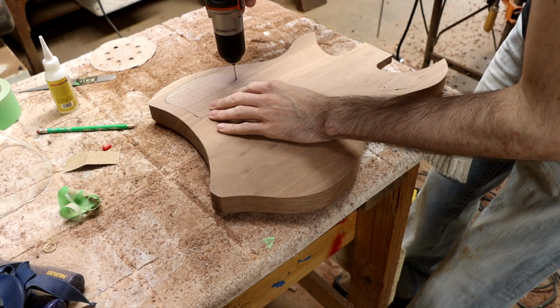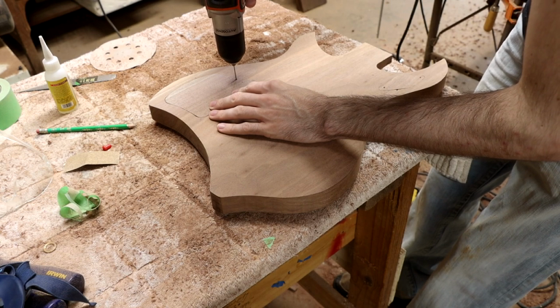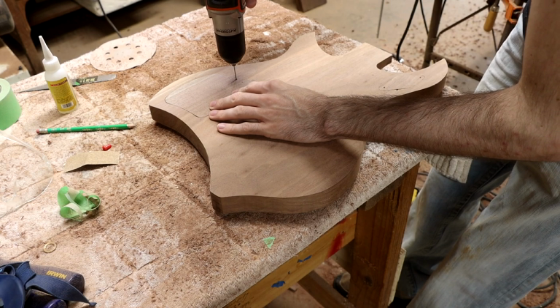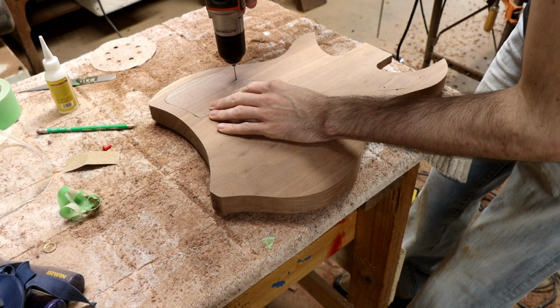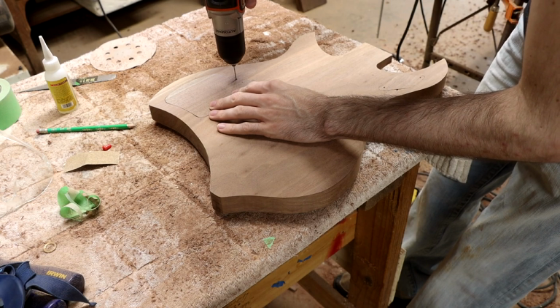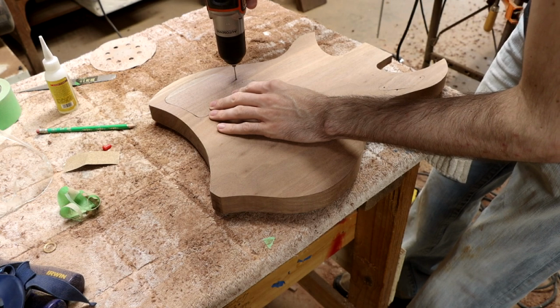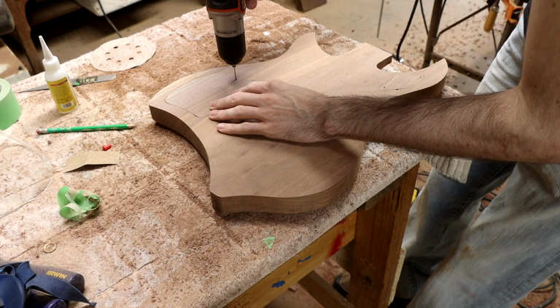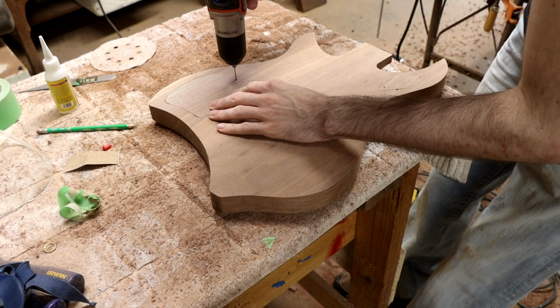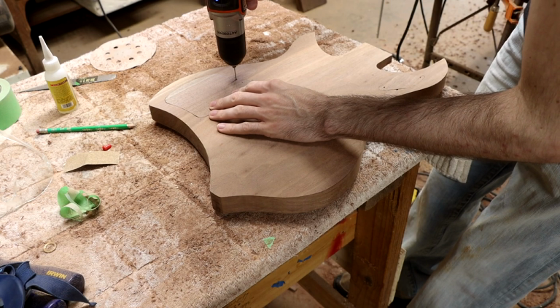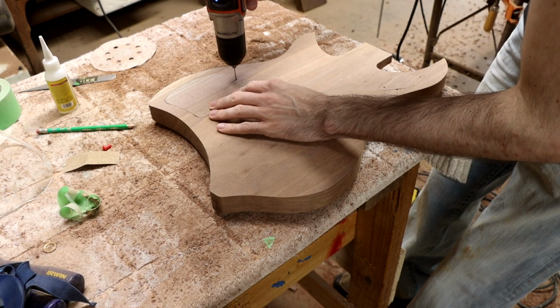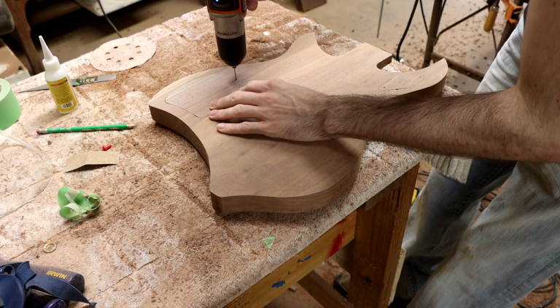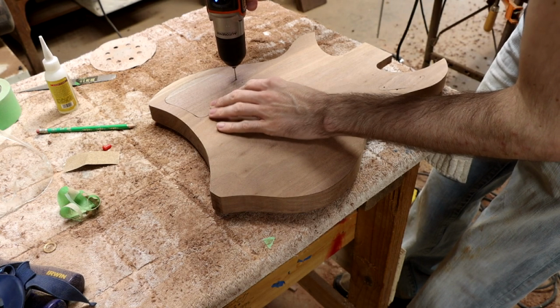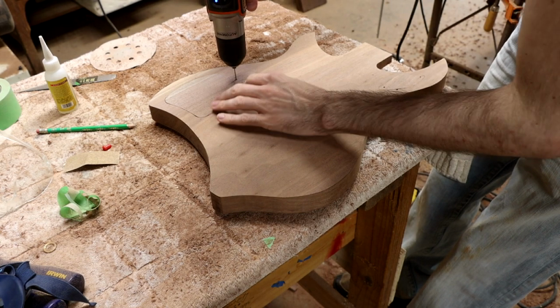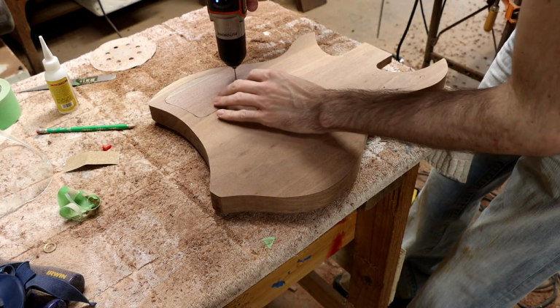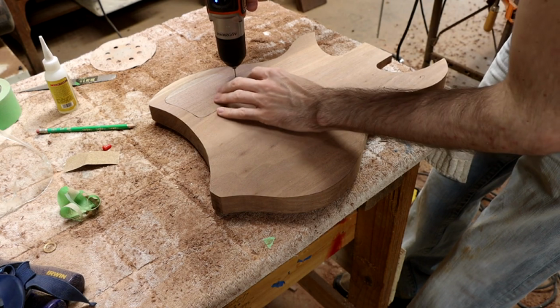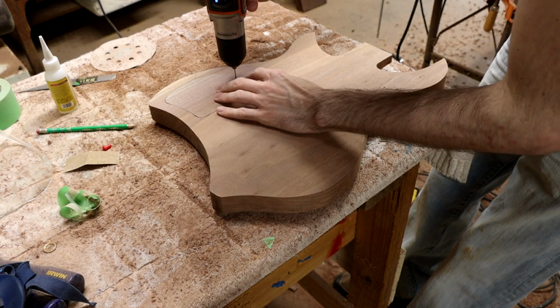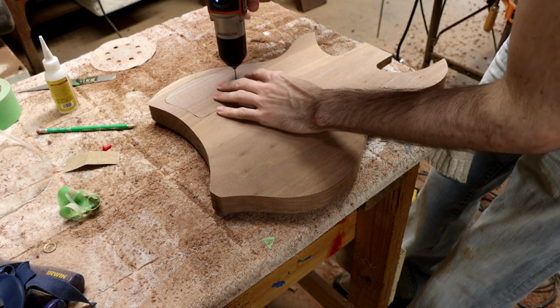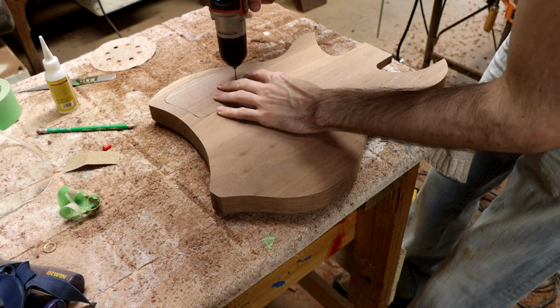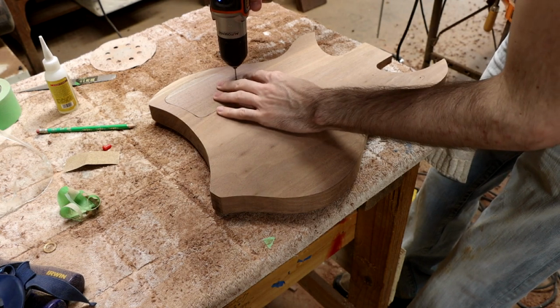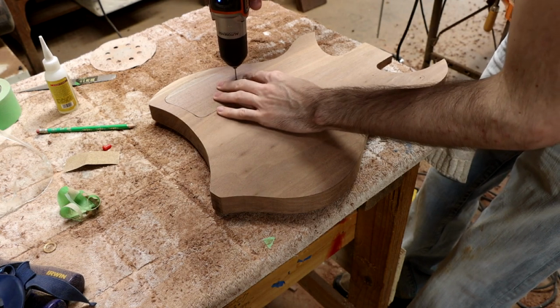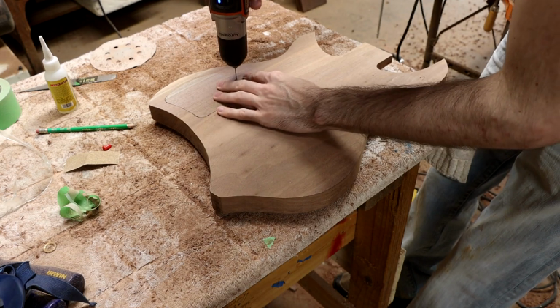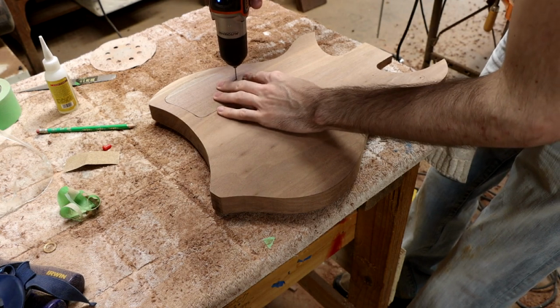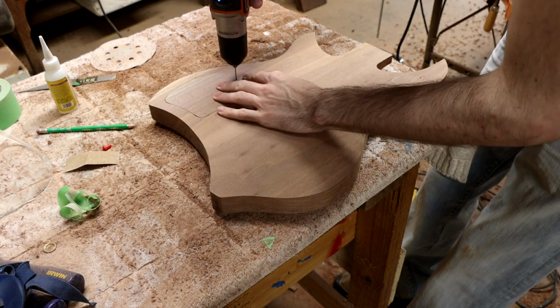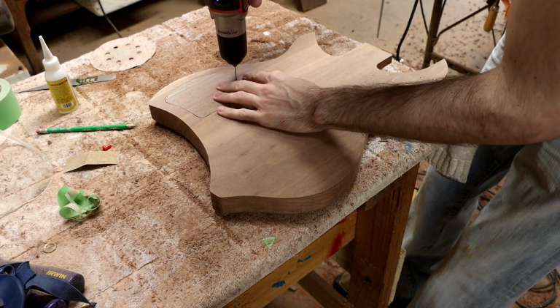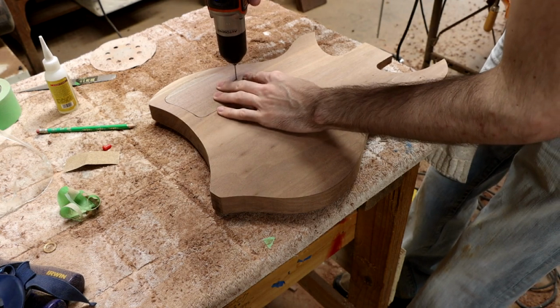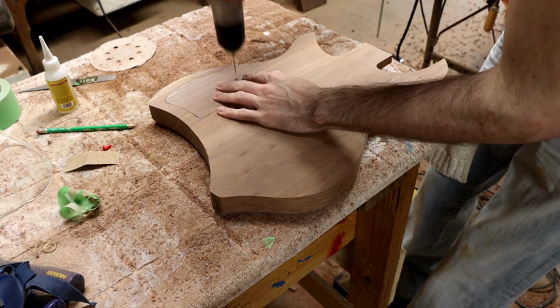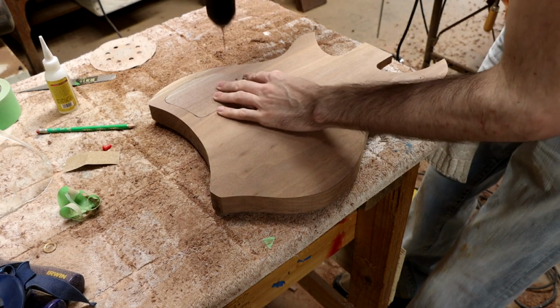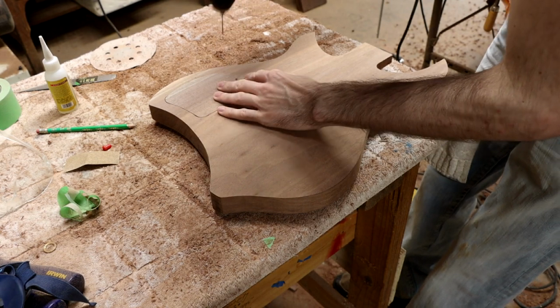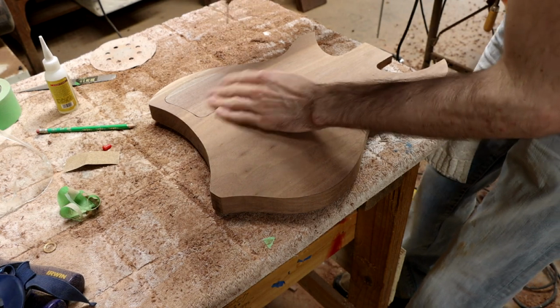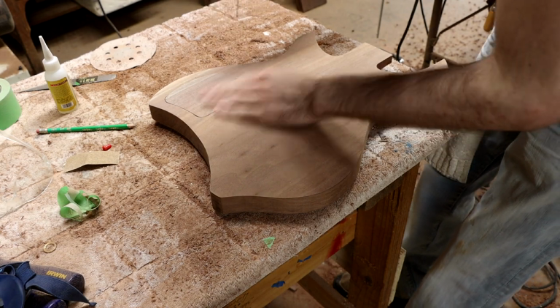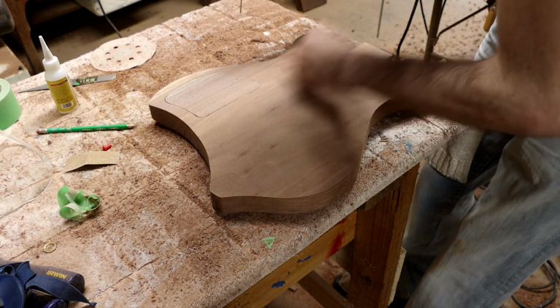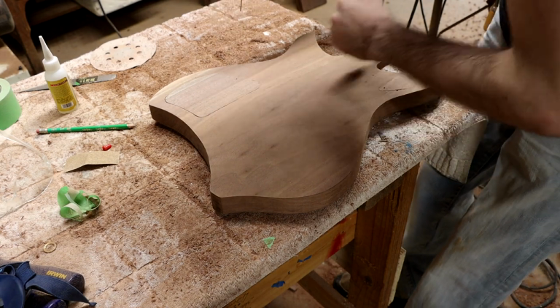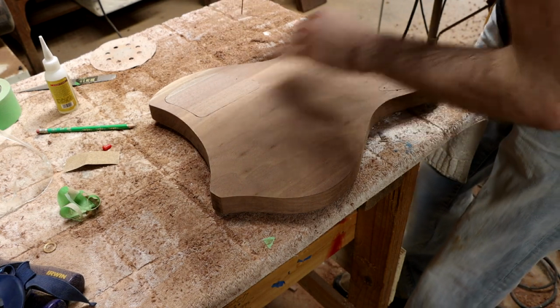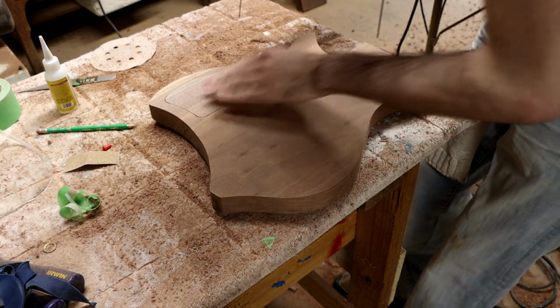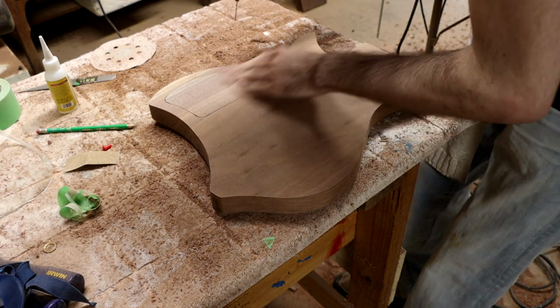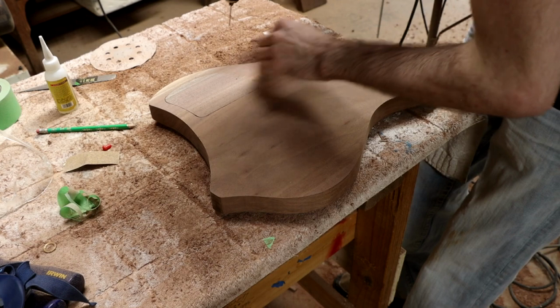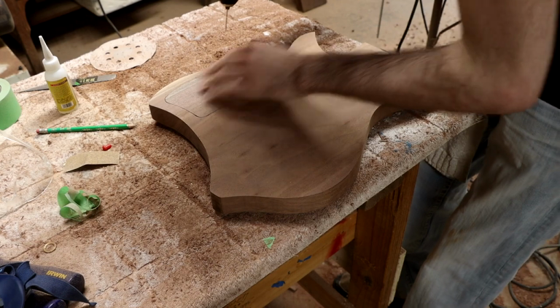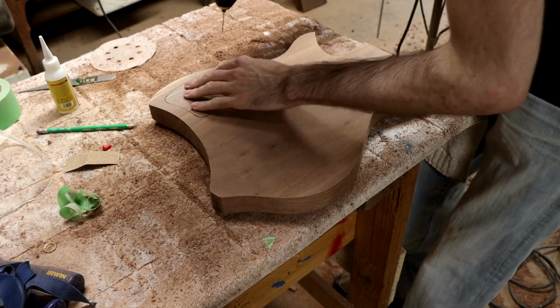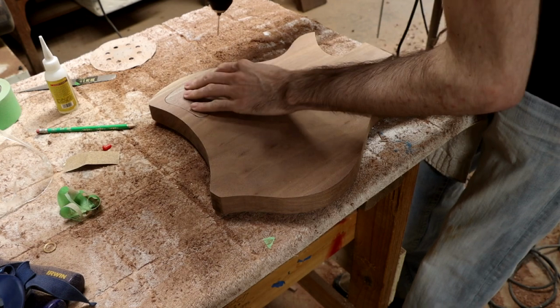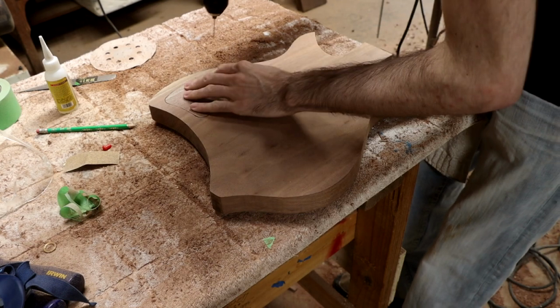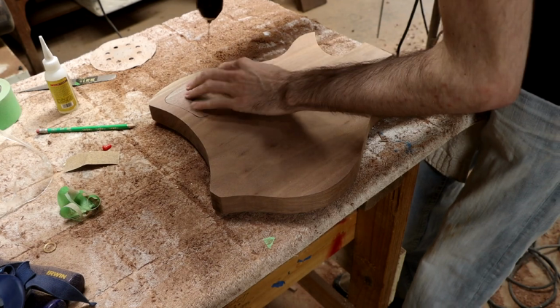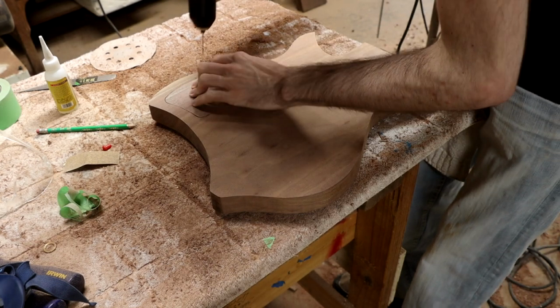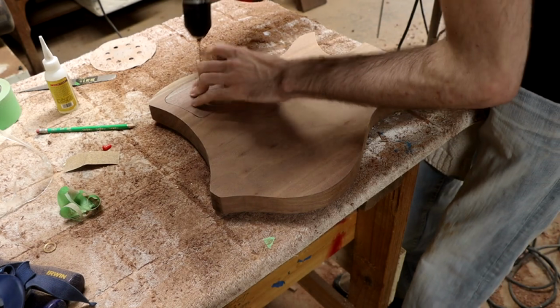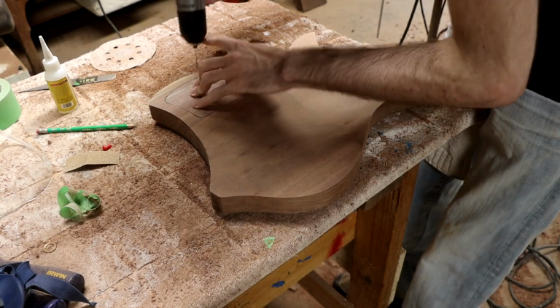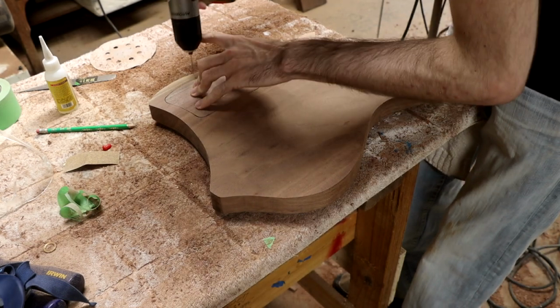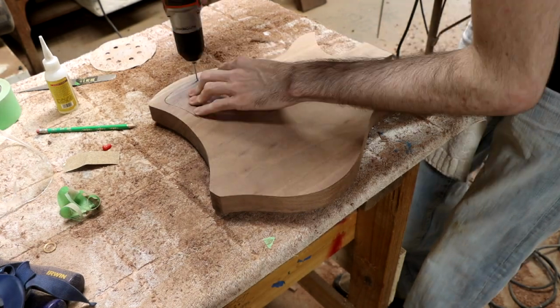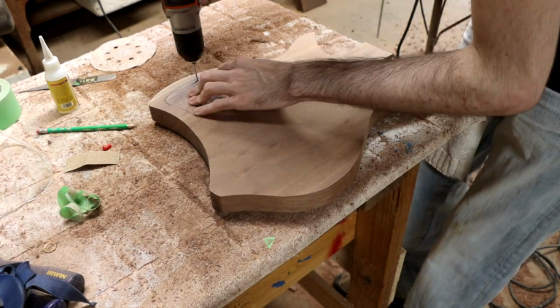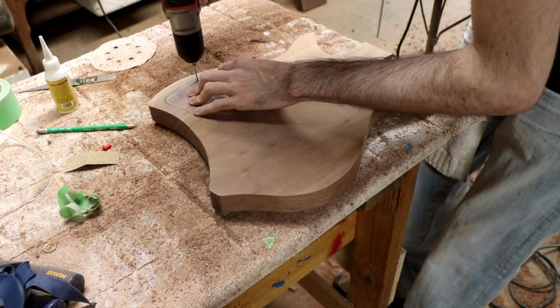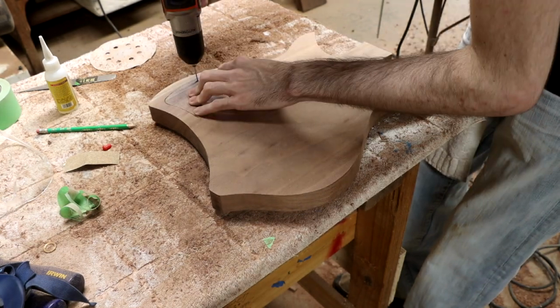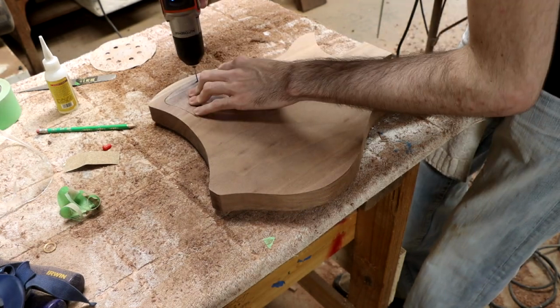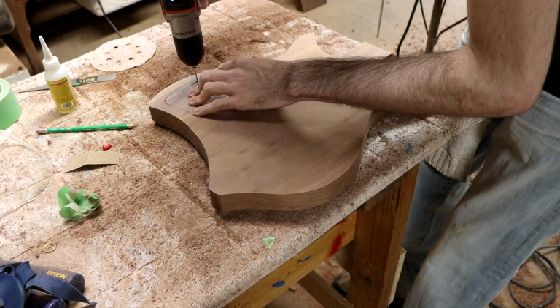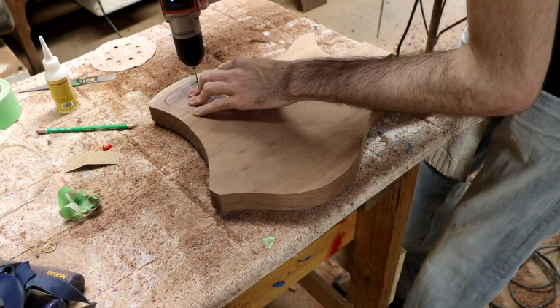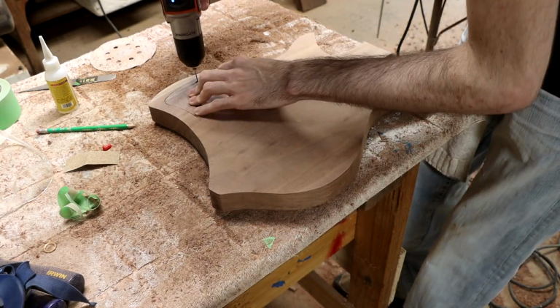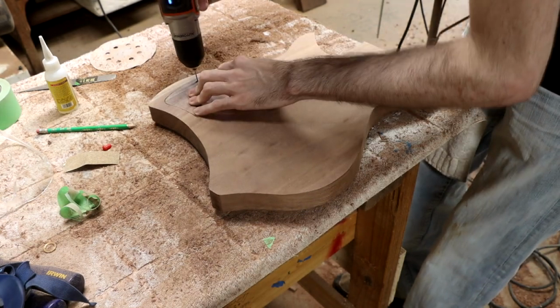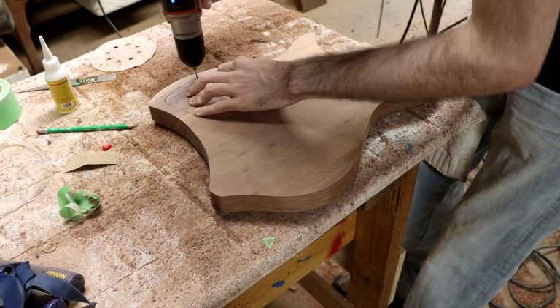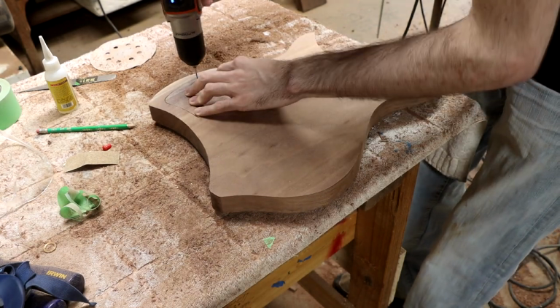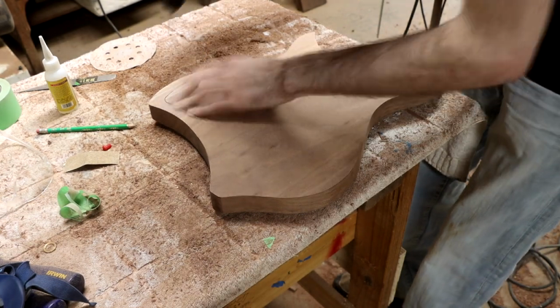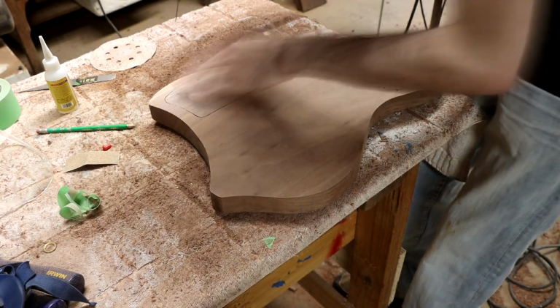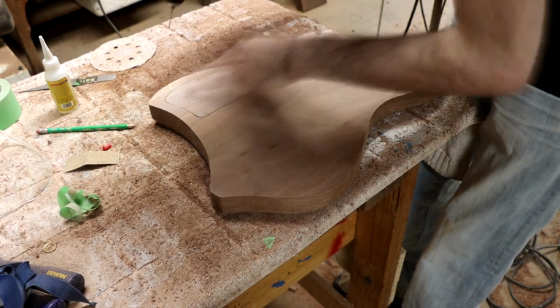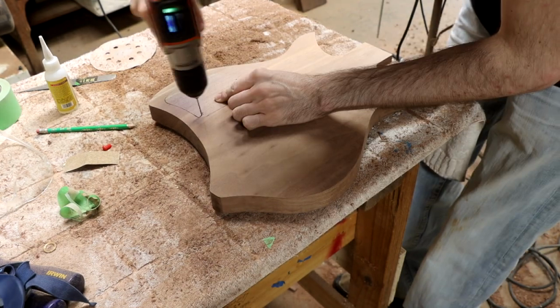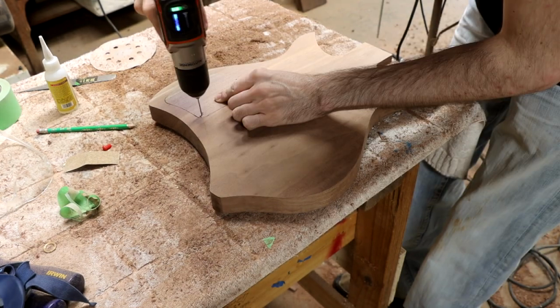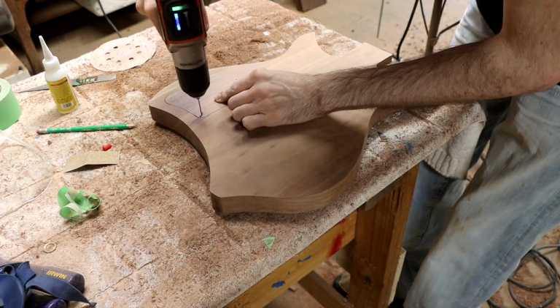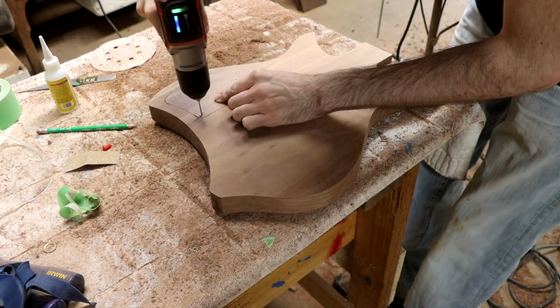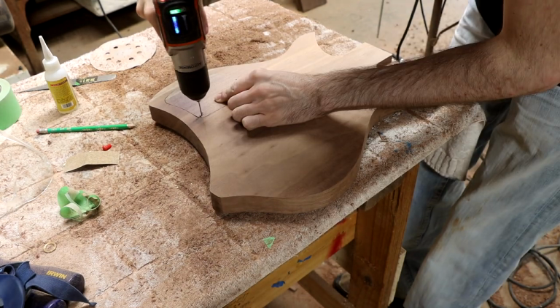Then I drill holes for the screws that will attach the back plates to the body, and use a half-round file to make some access points to lift the plate out.